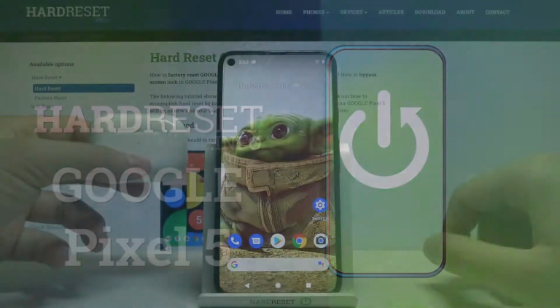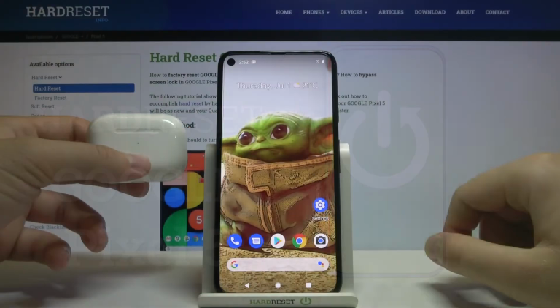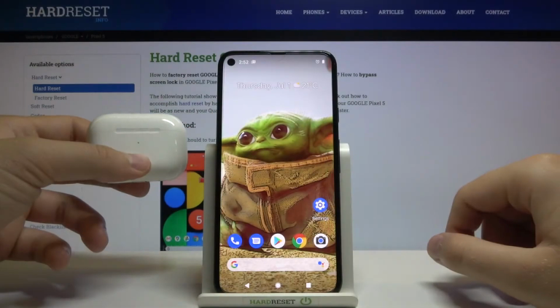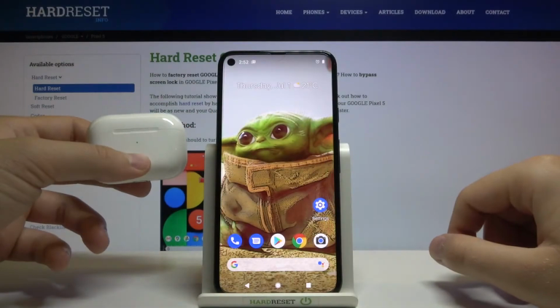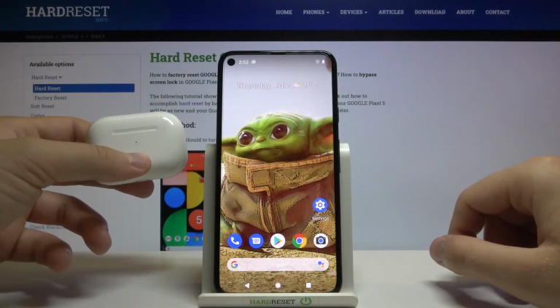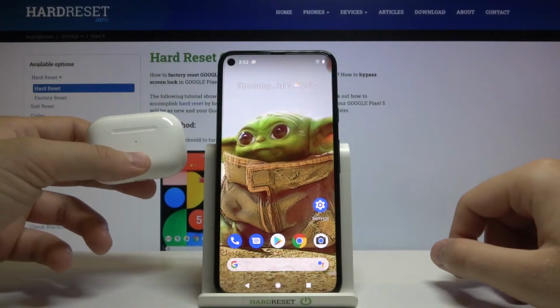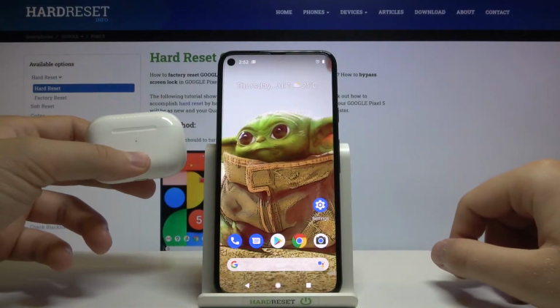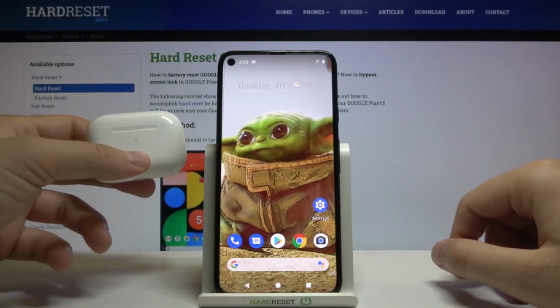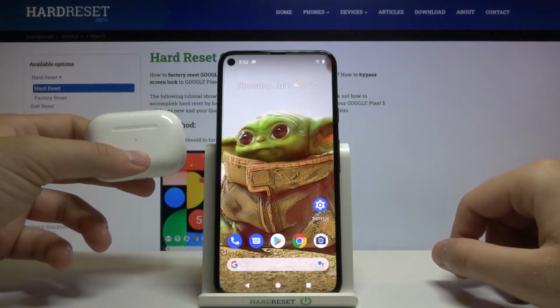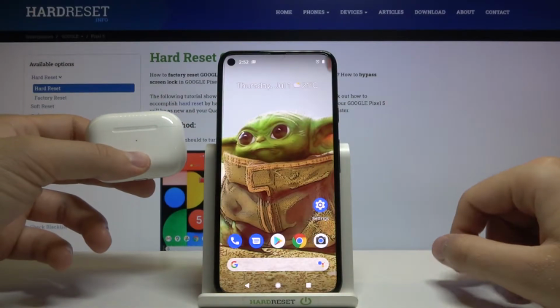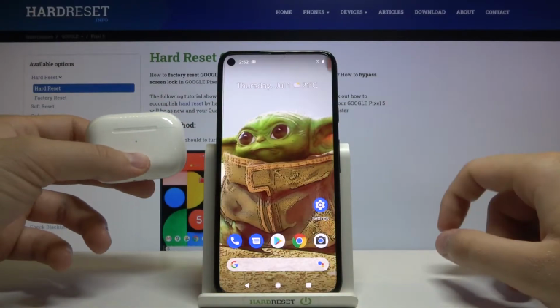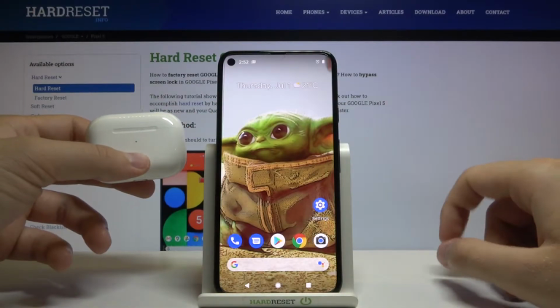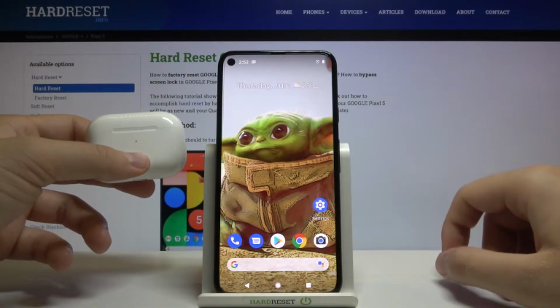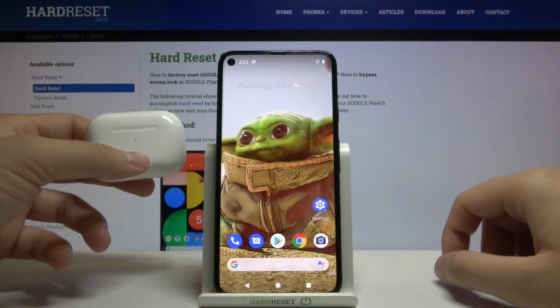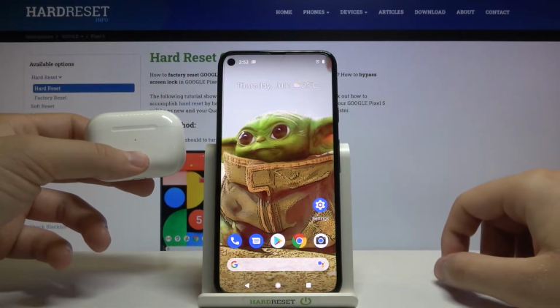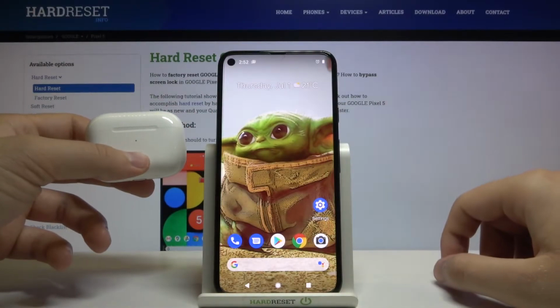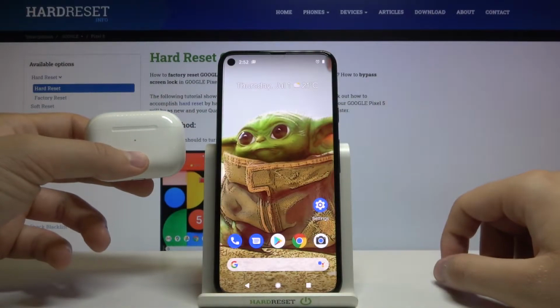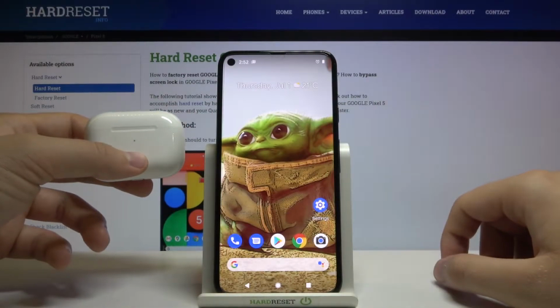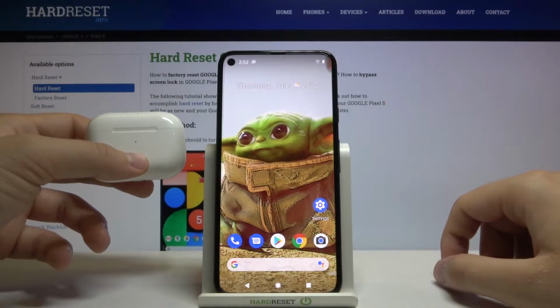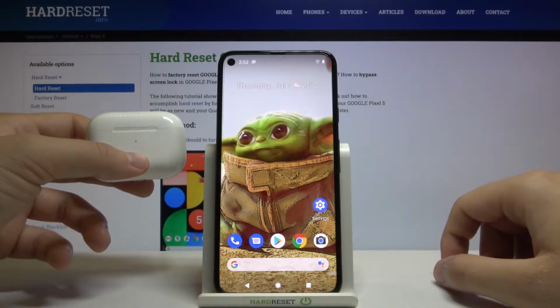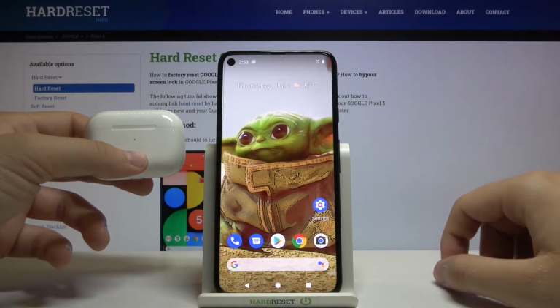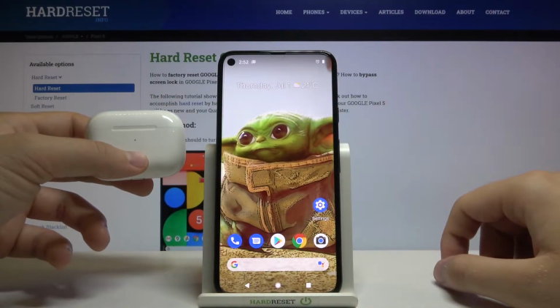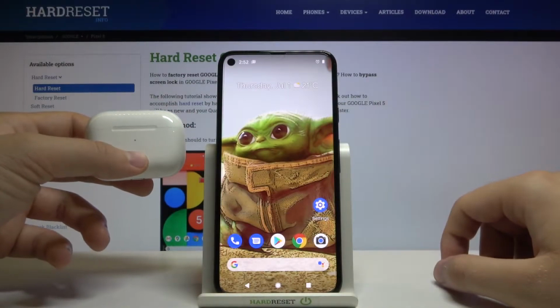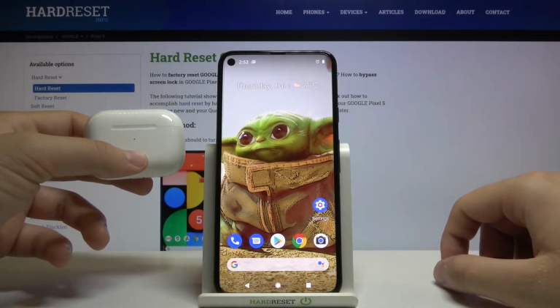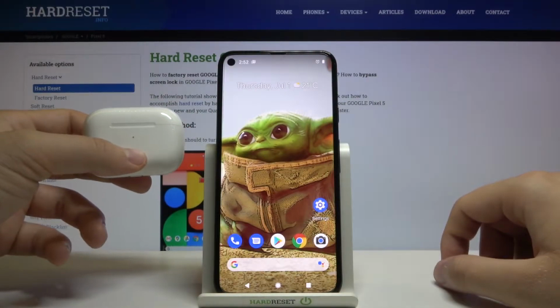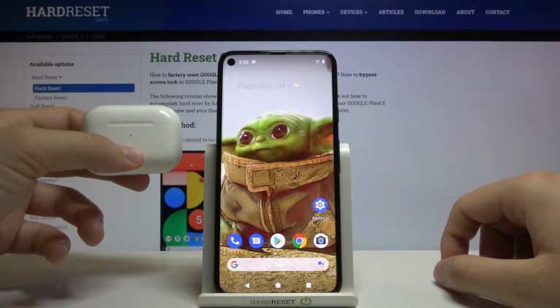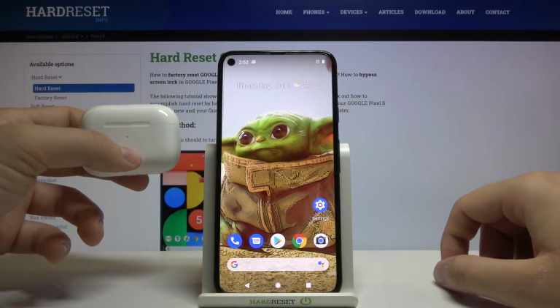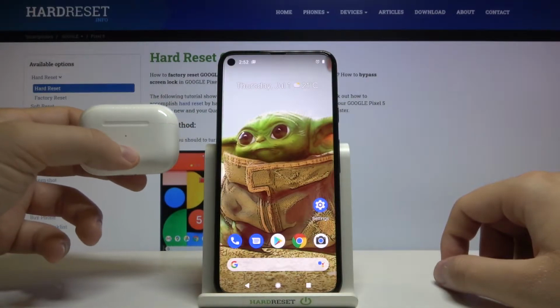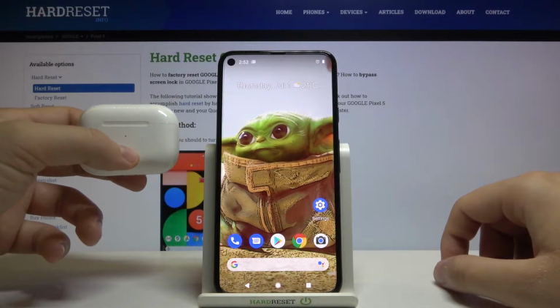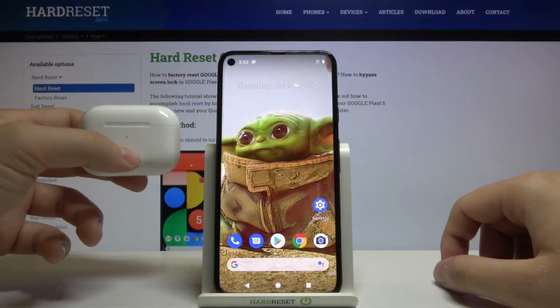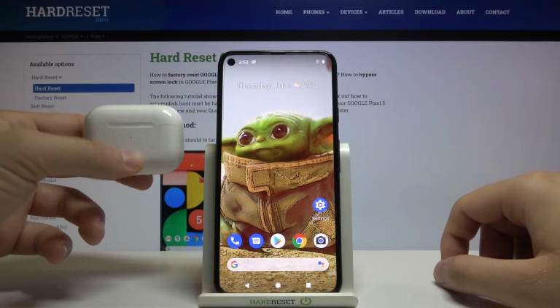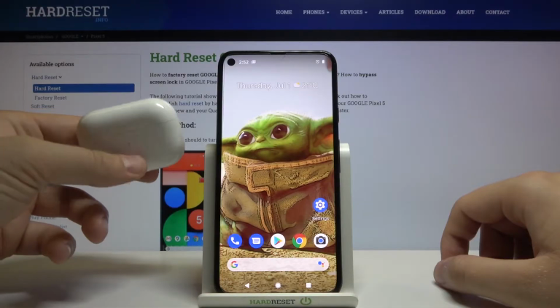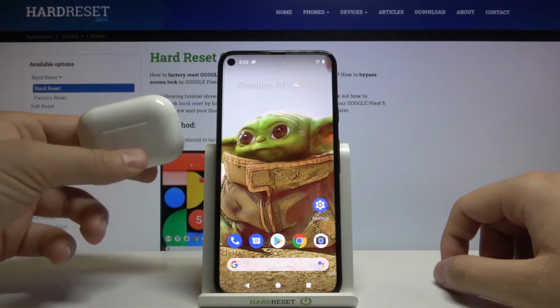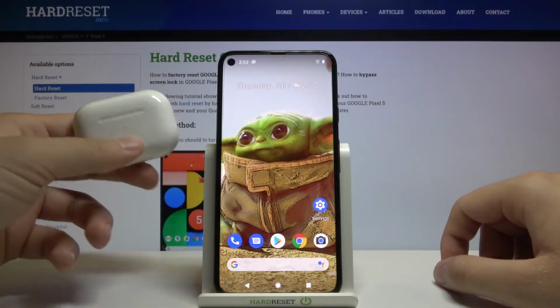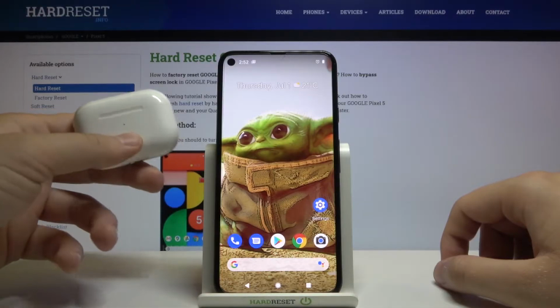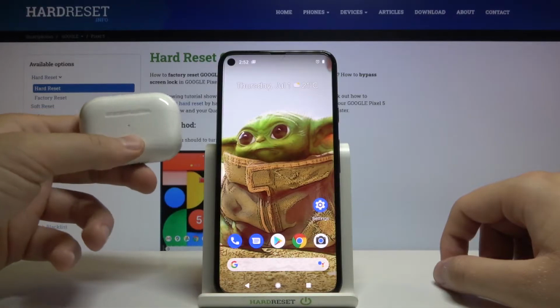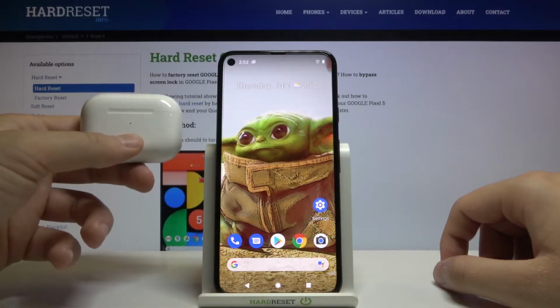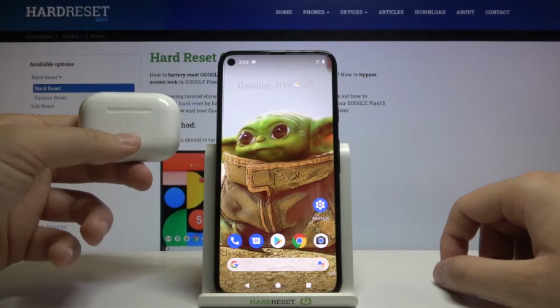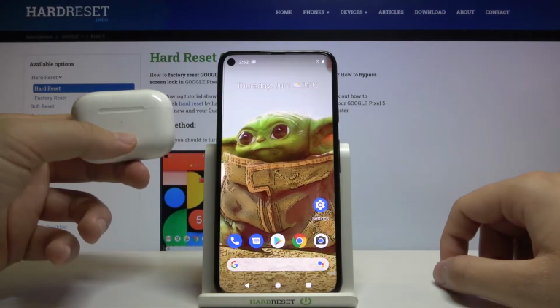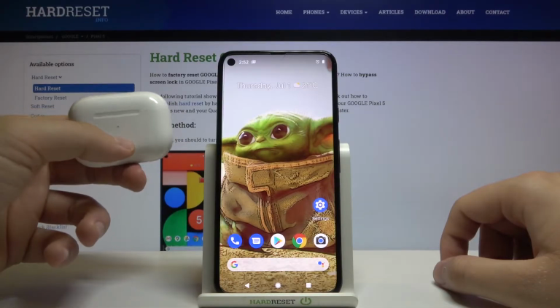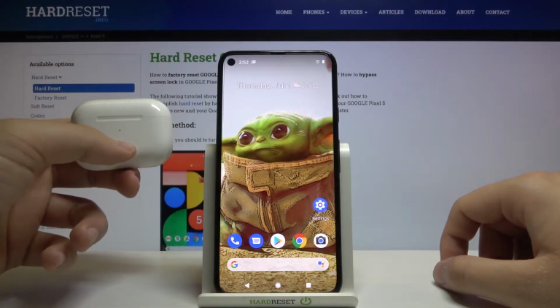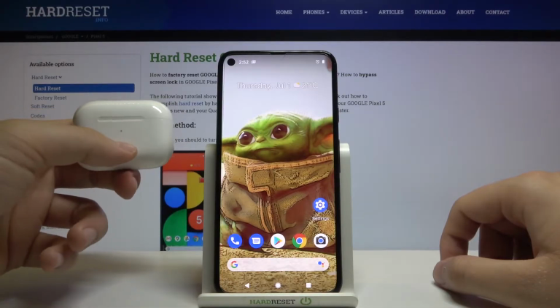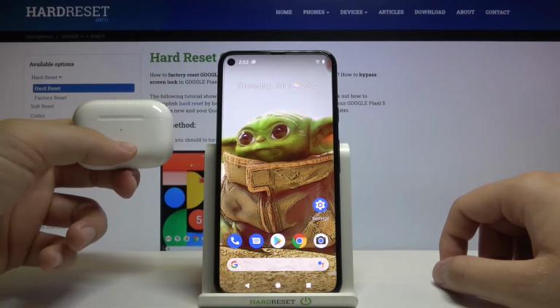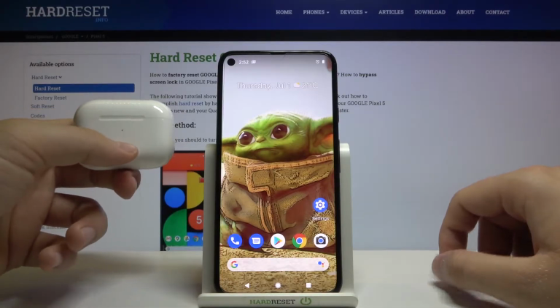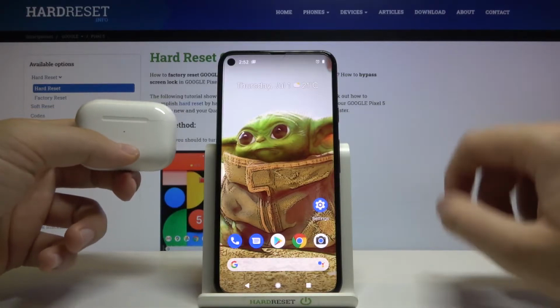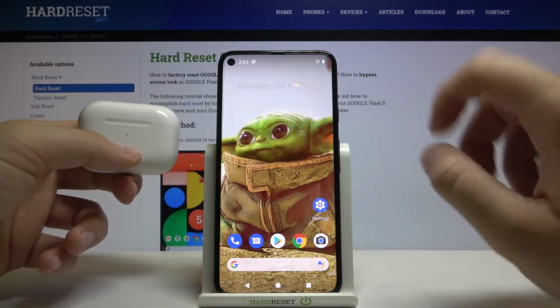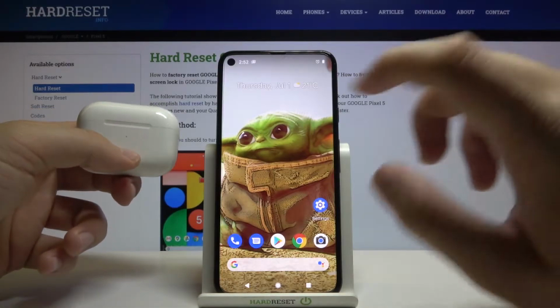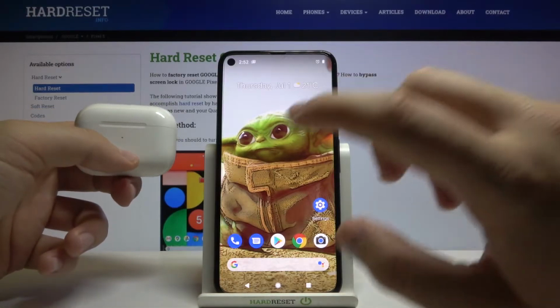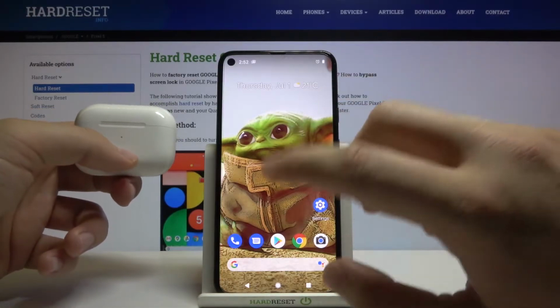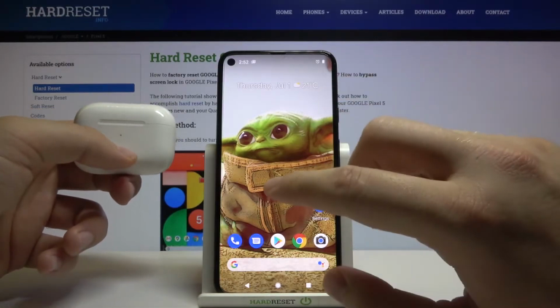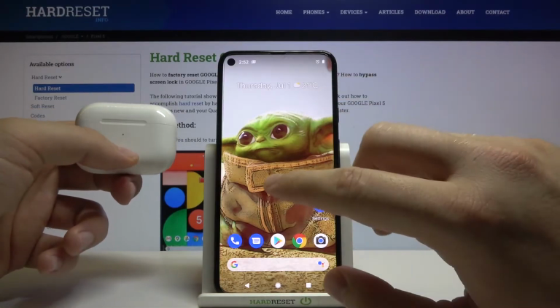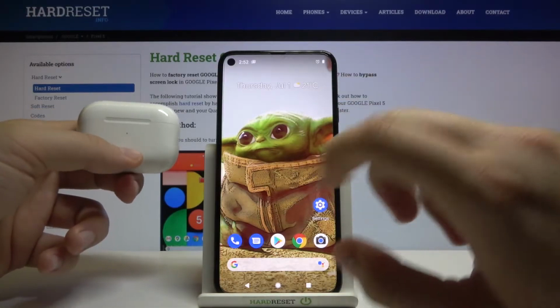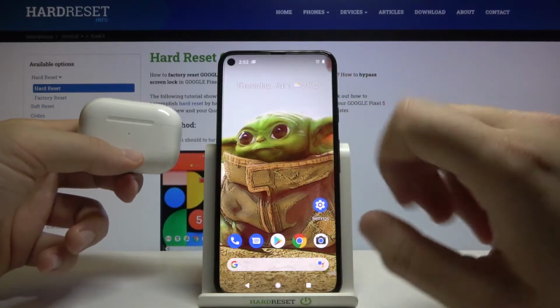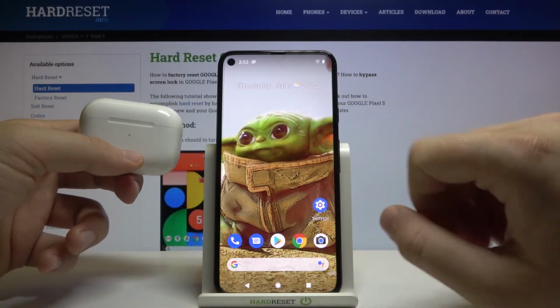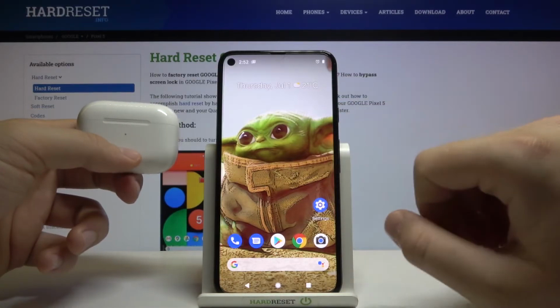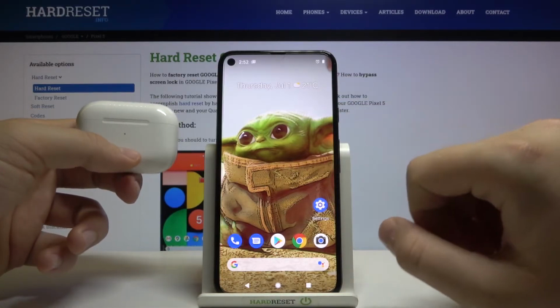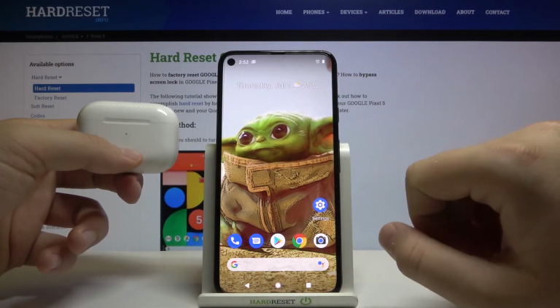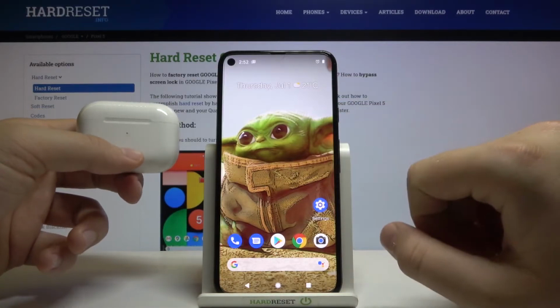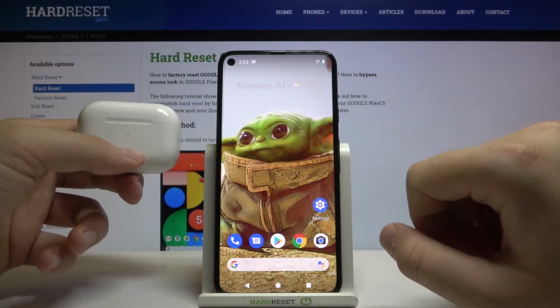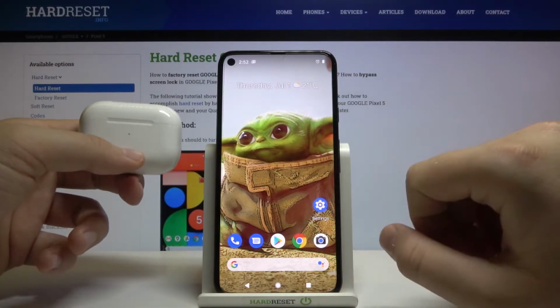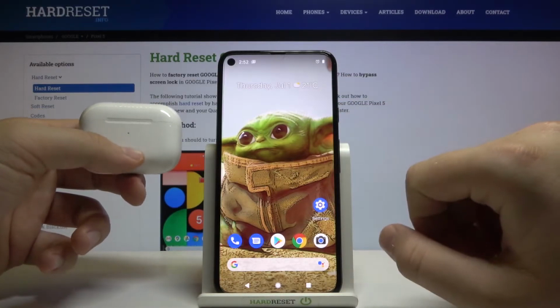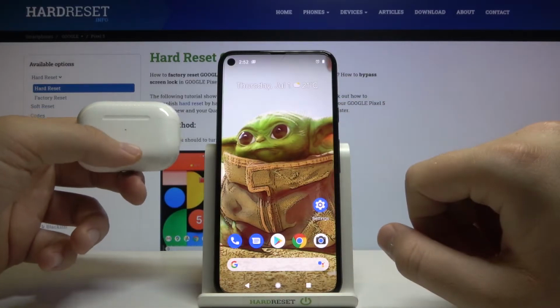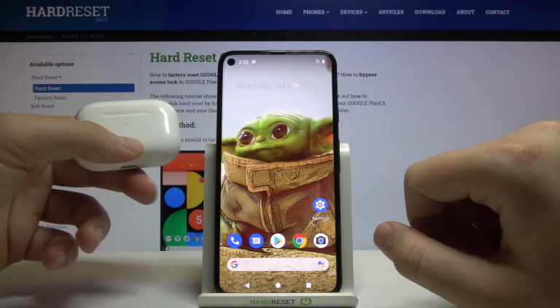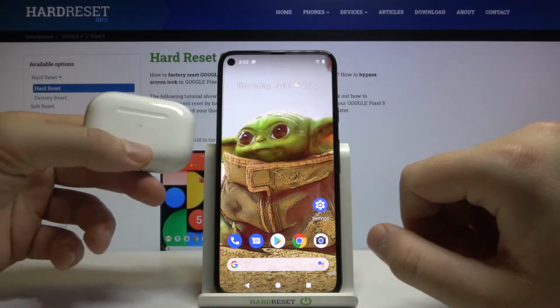Welcome. In front of me I have a Google Pixel 5, and I will show you how we can connect AirPods Pro to this smartphone.